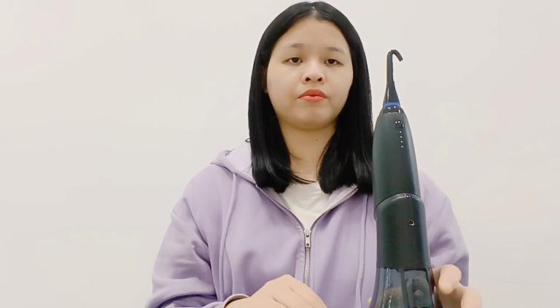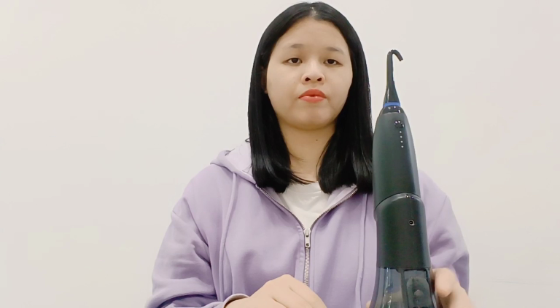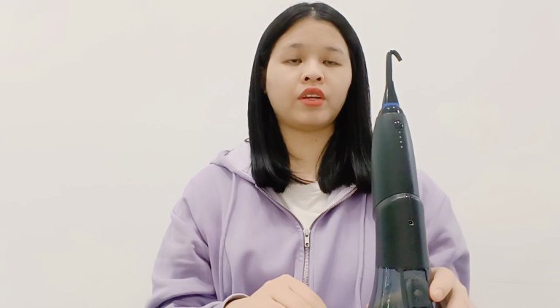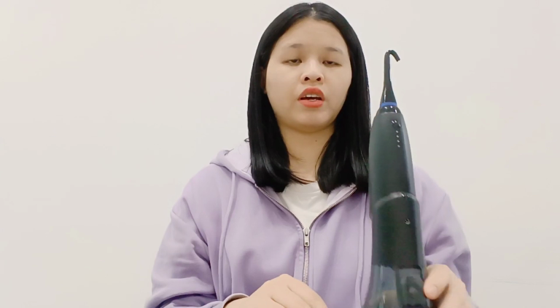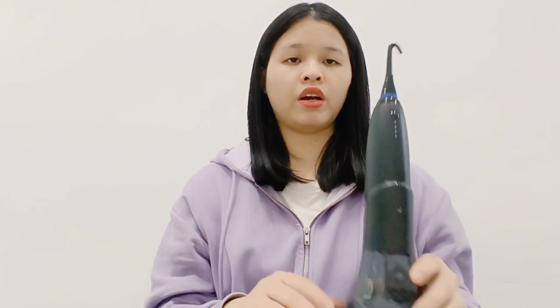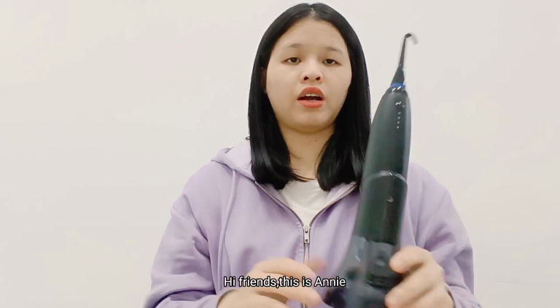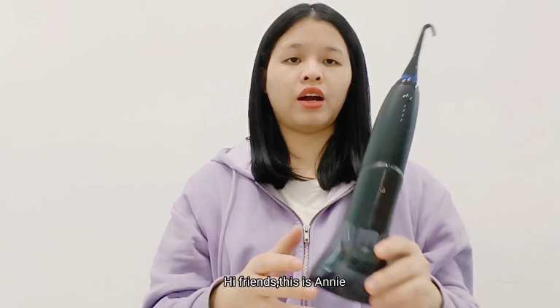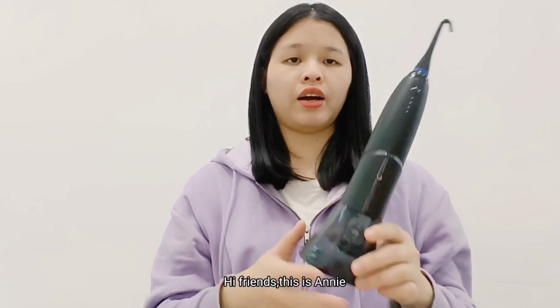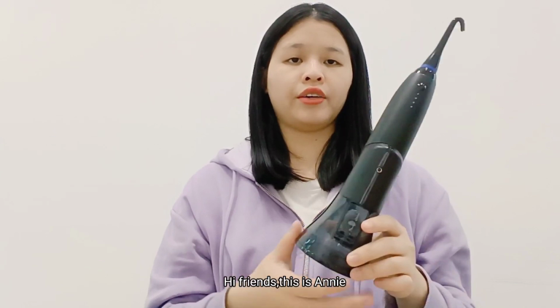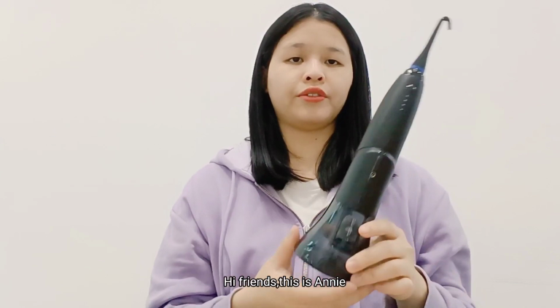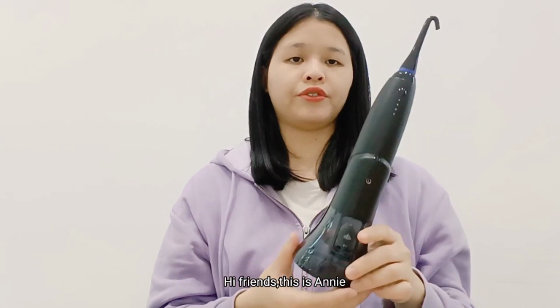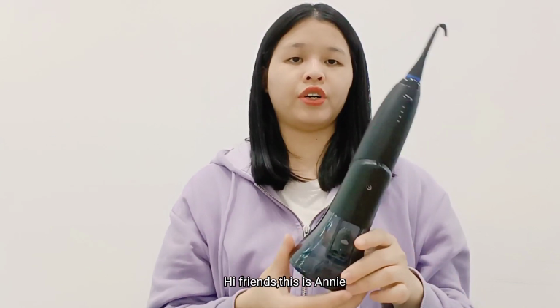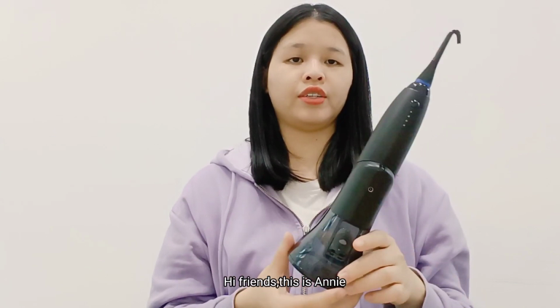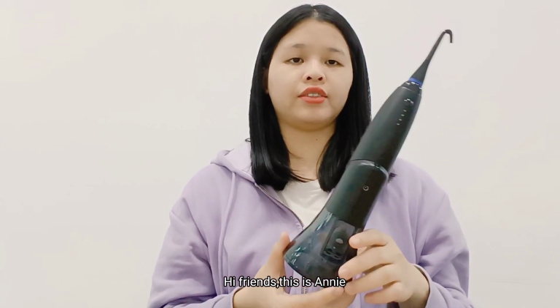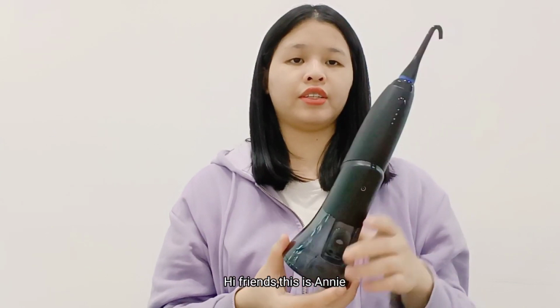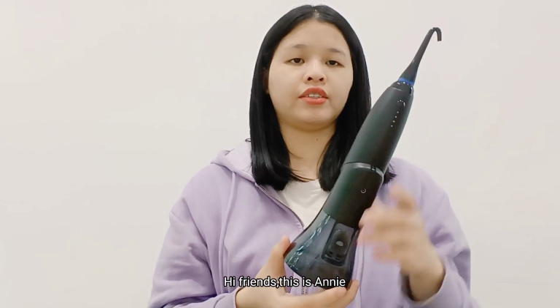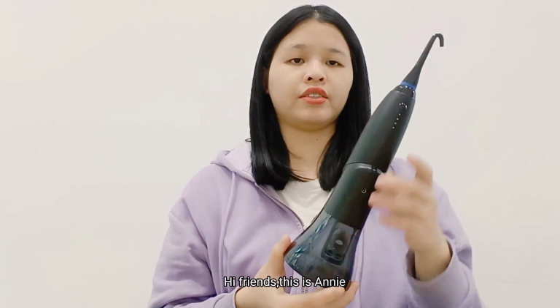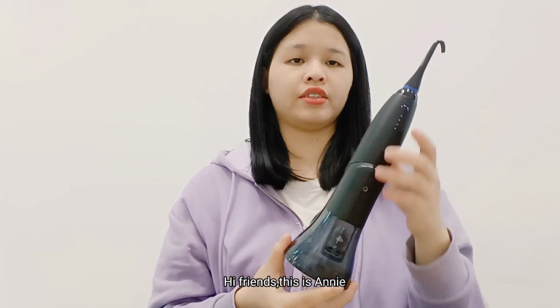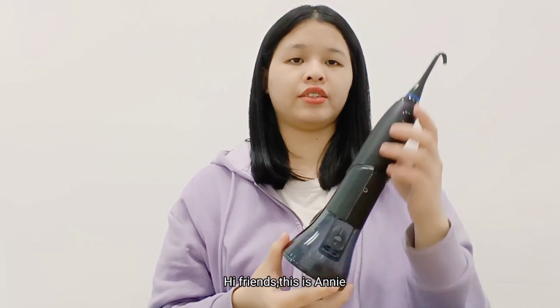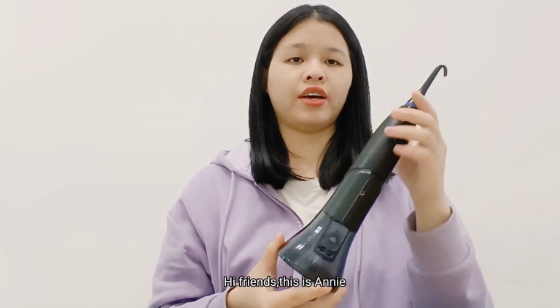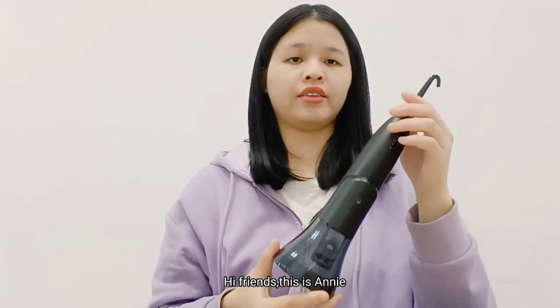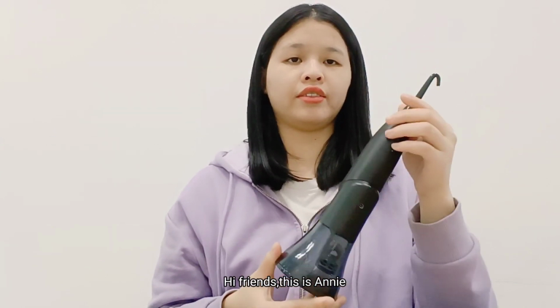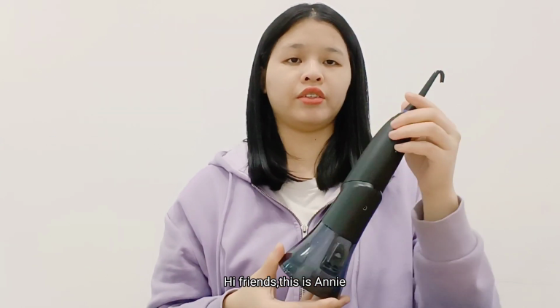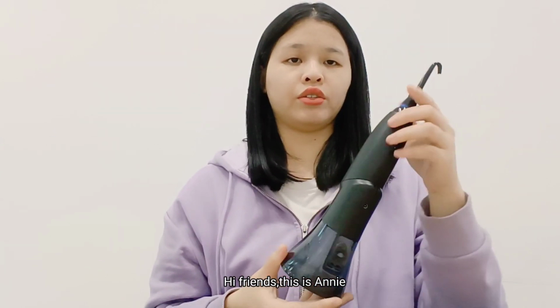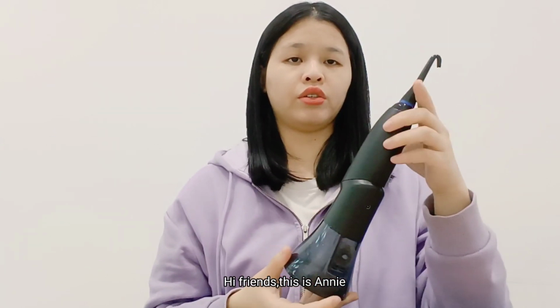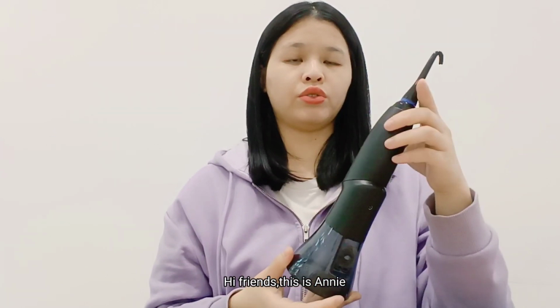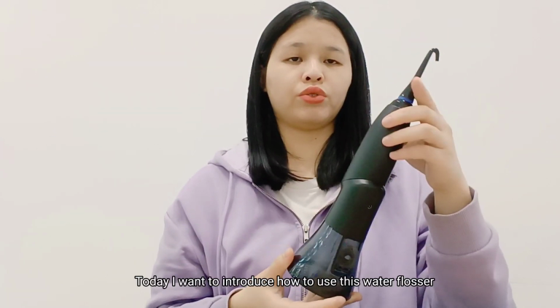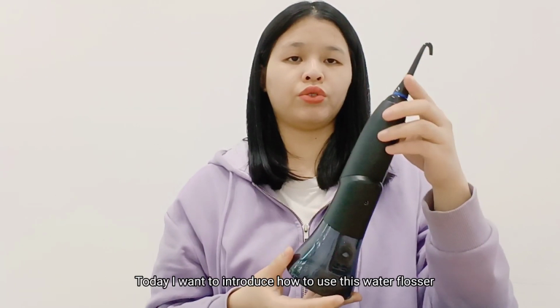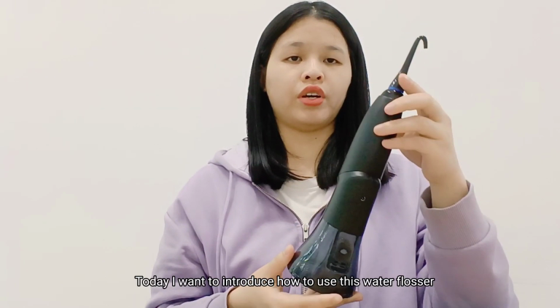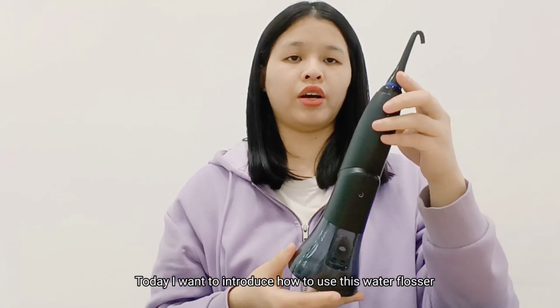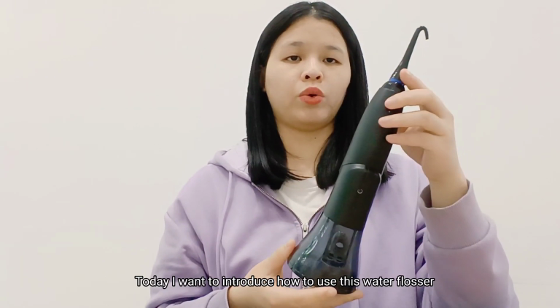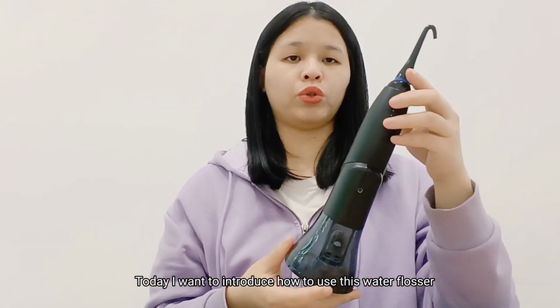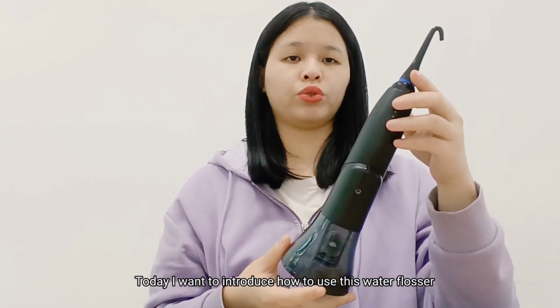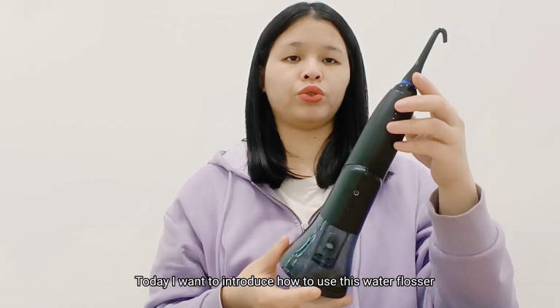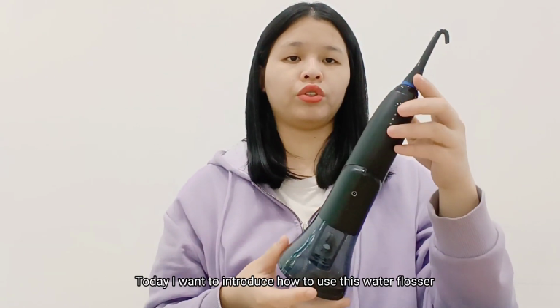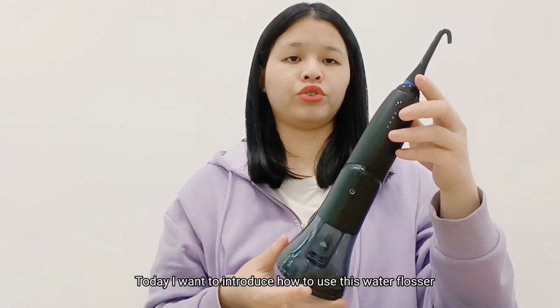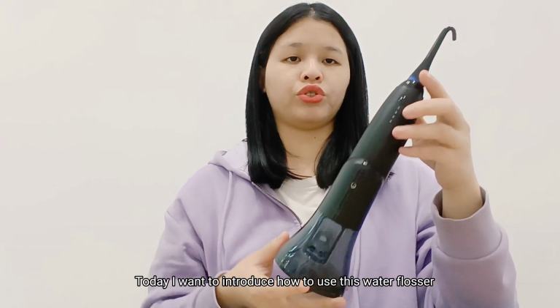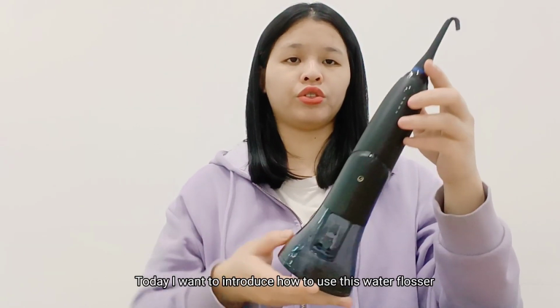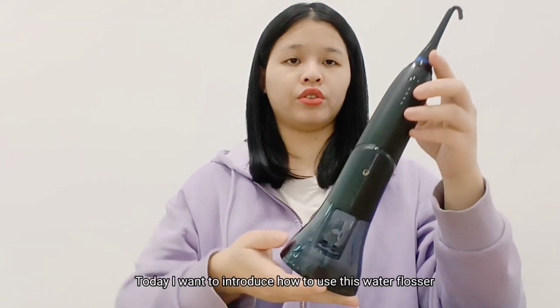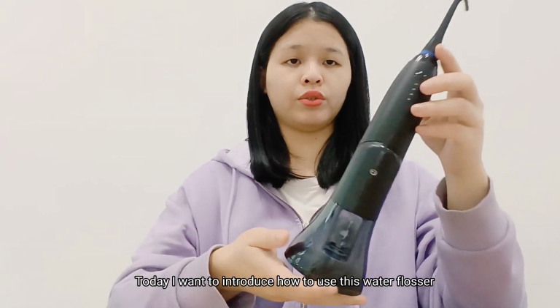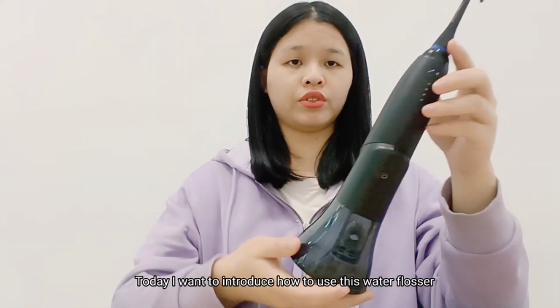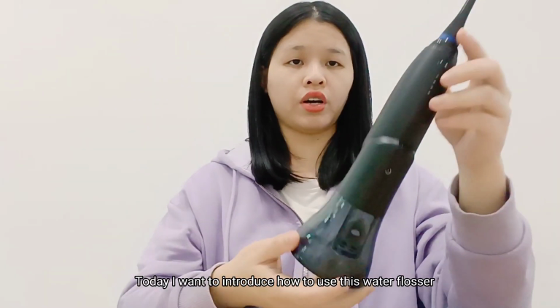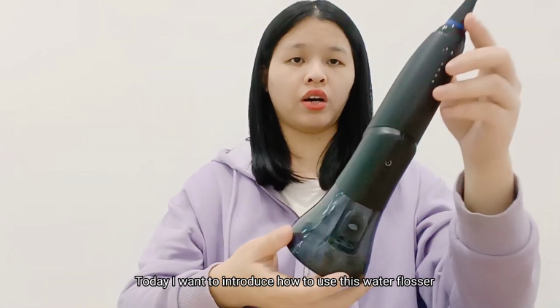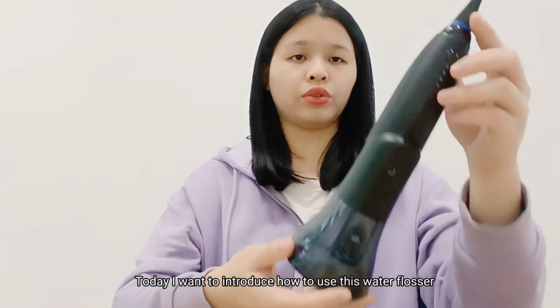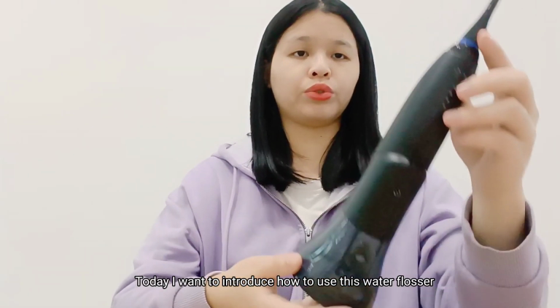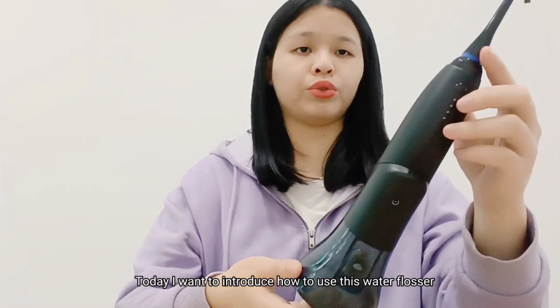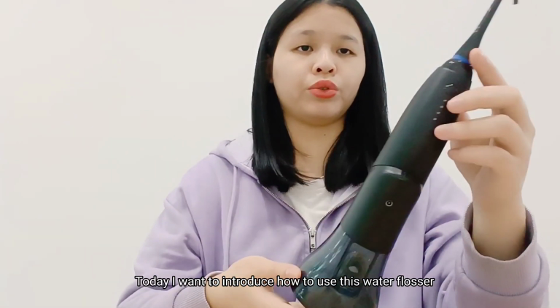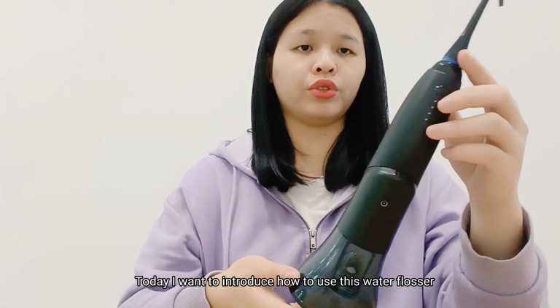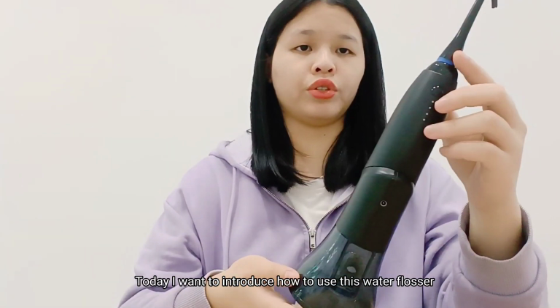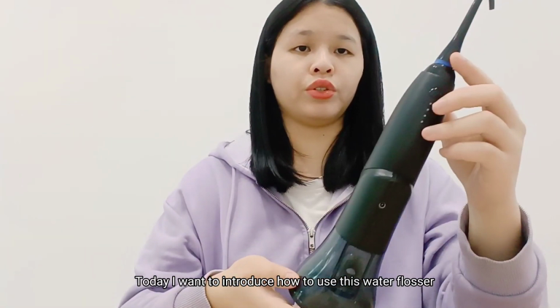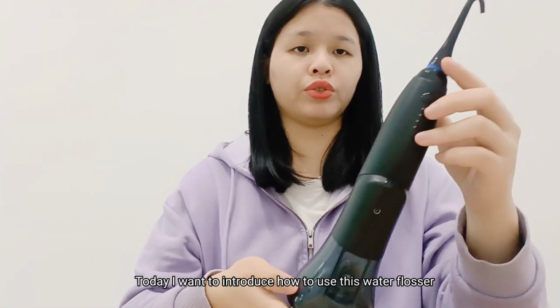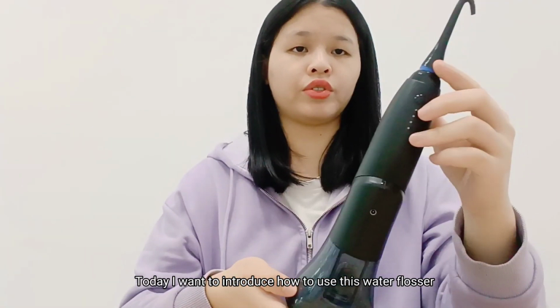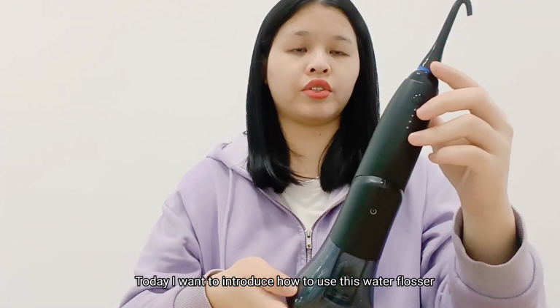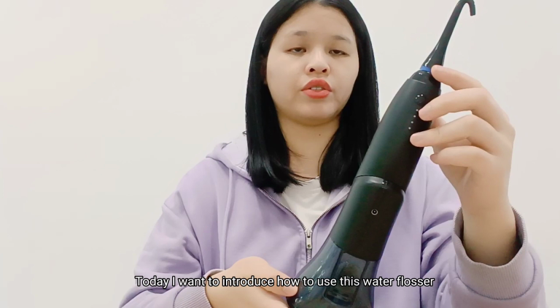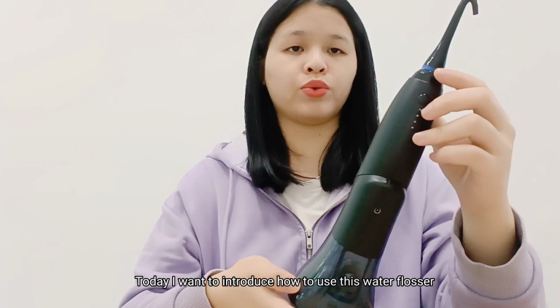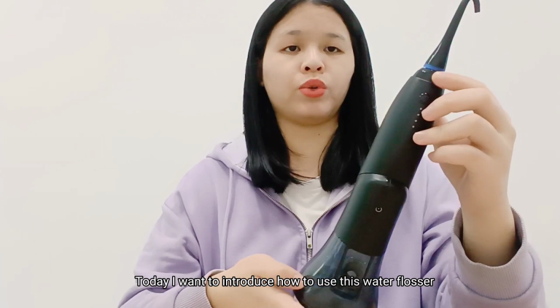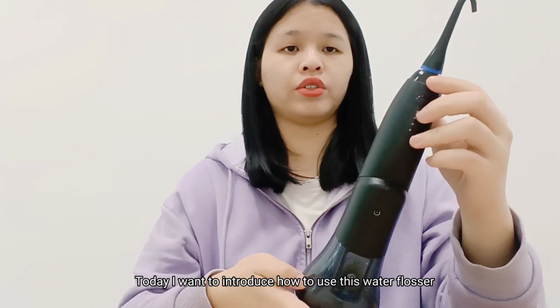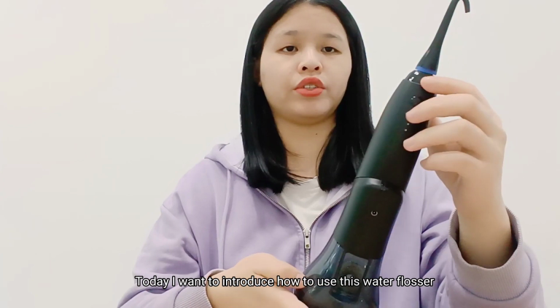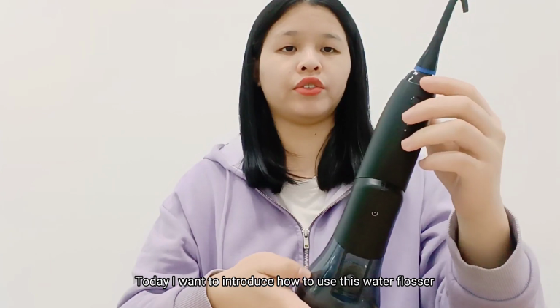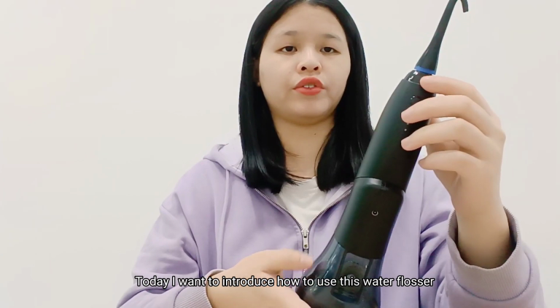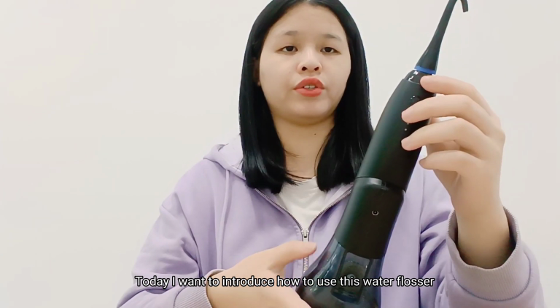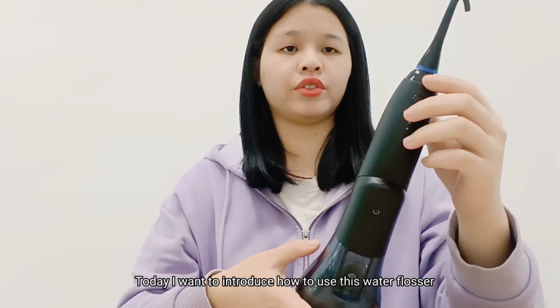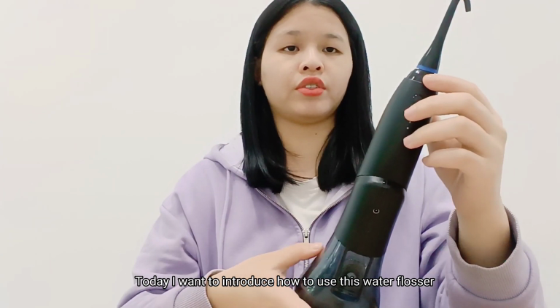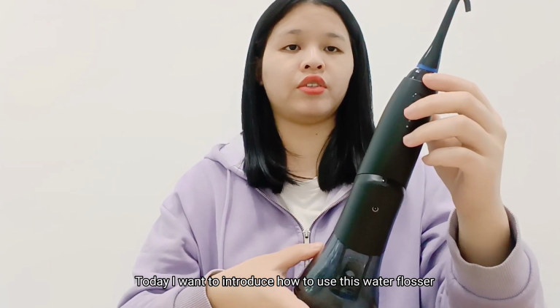Hi friends, this is Annie. Today I want to introduce how to use this water flosser.